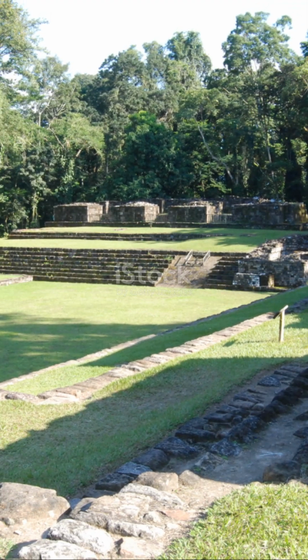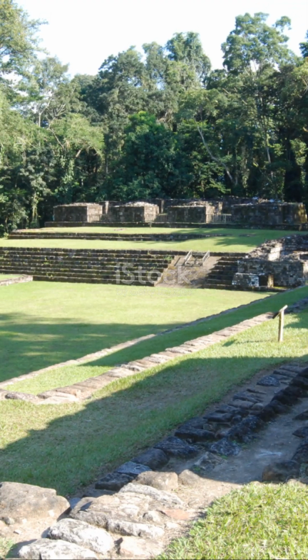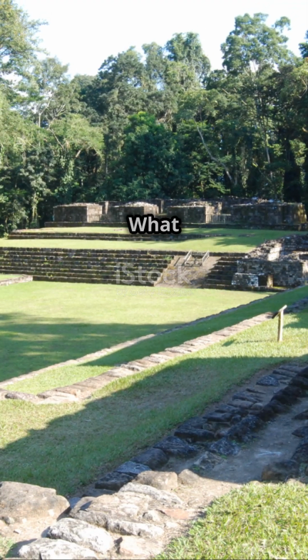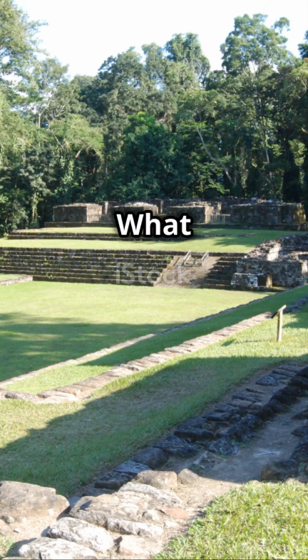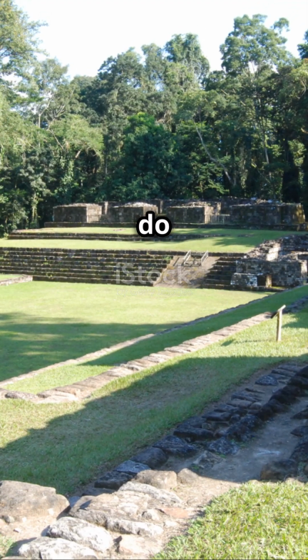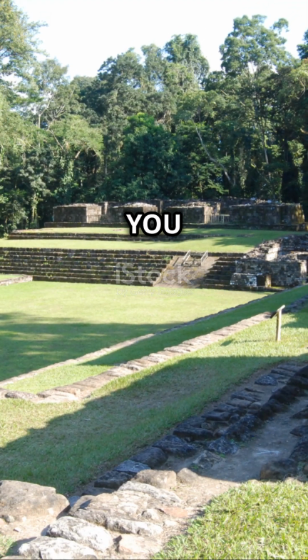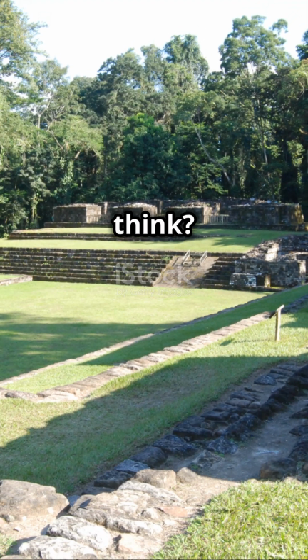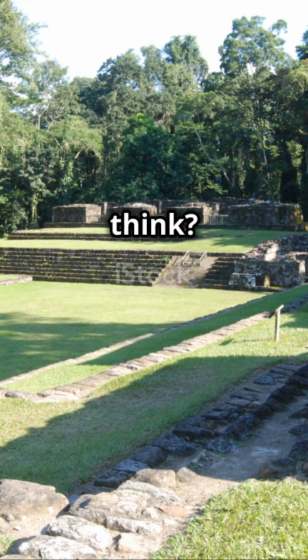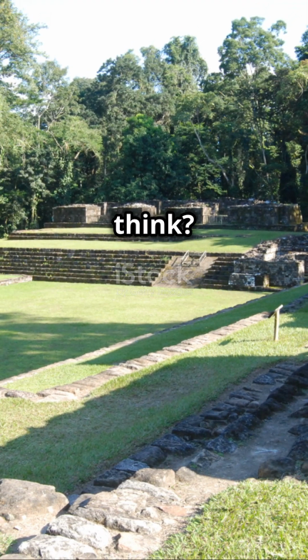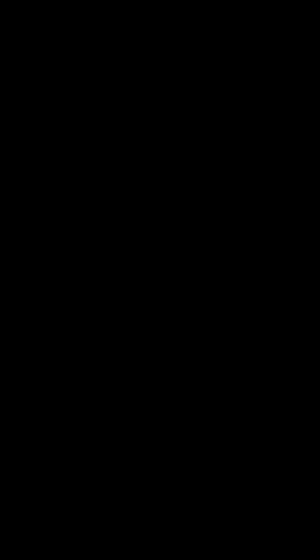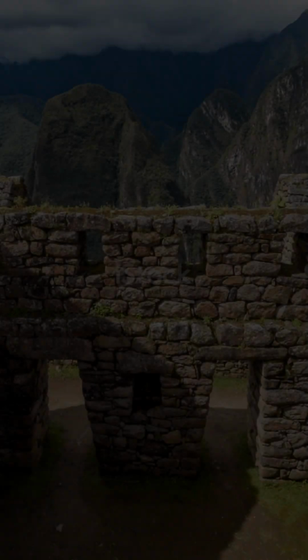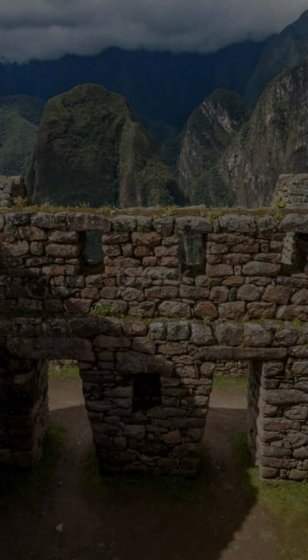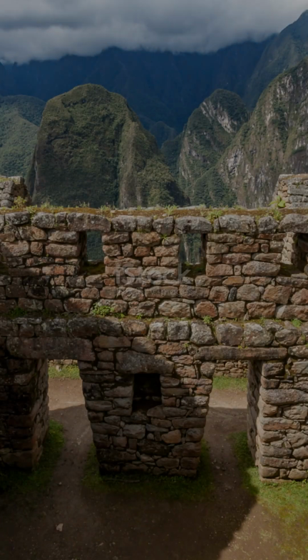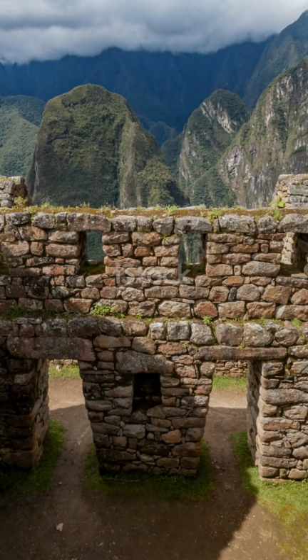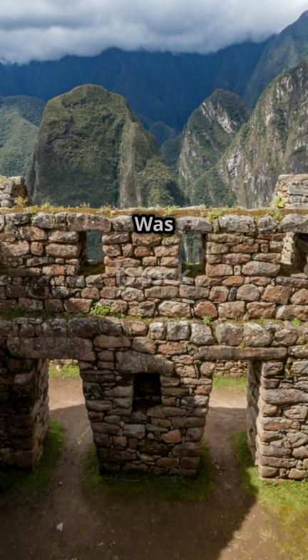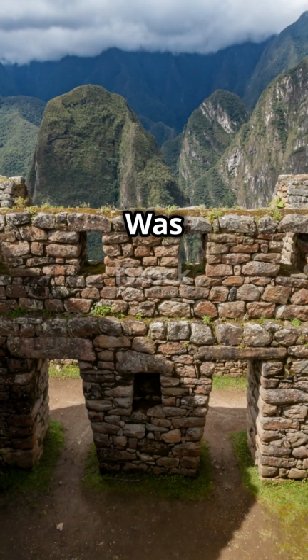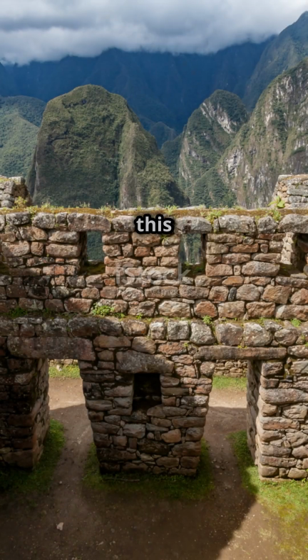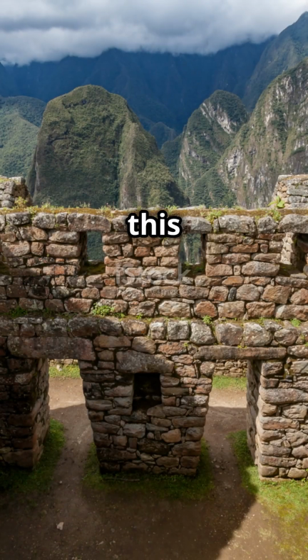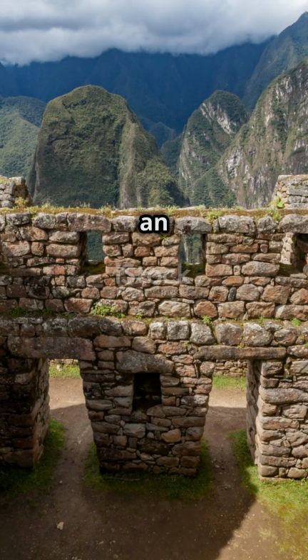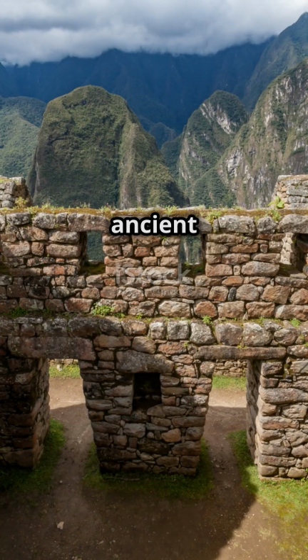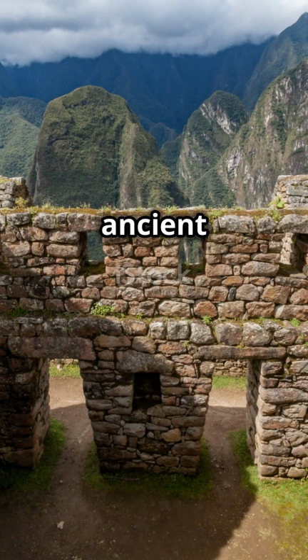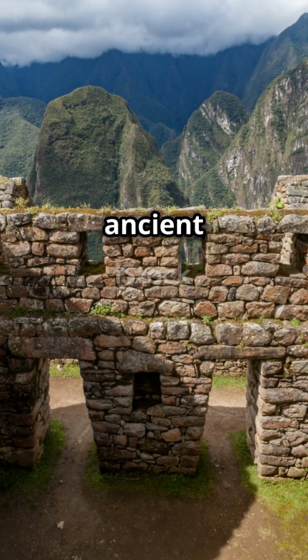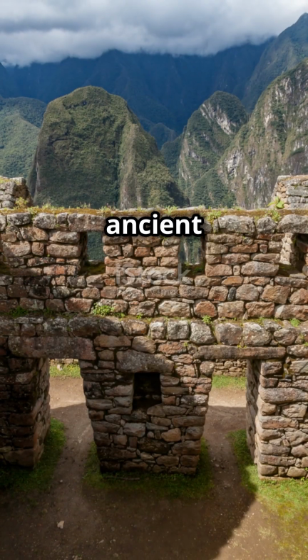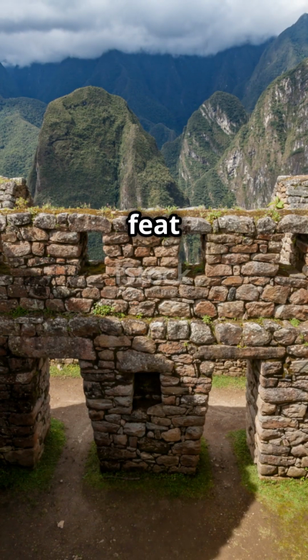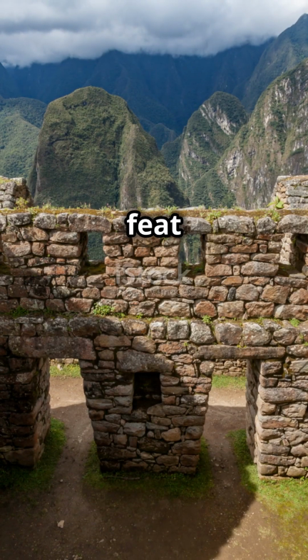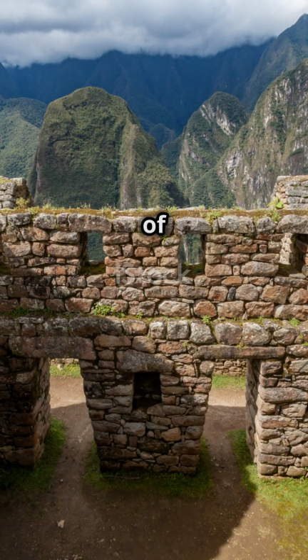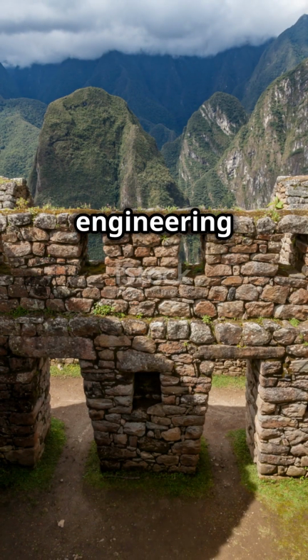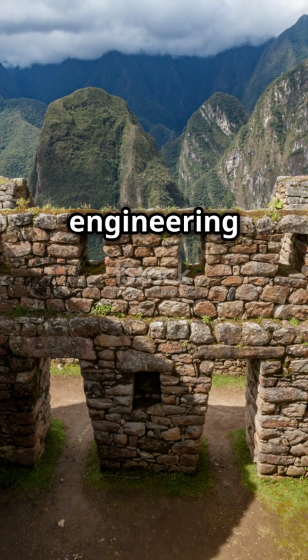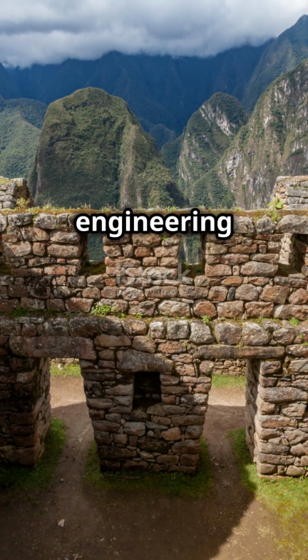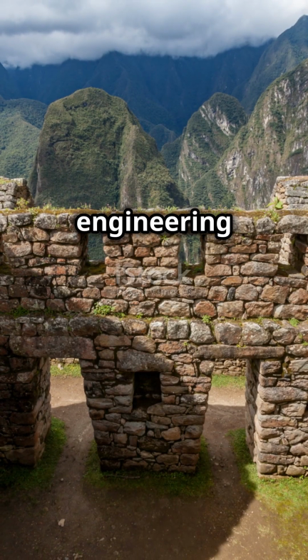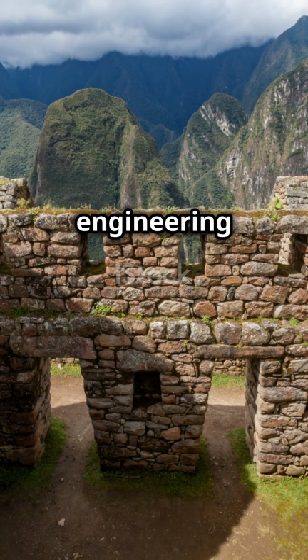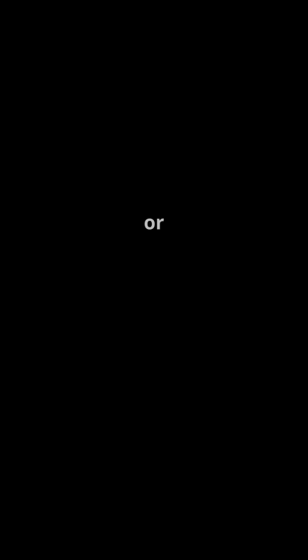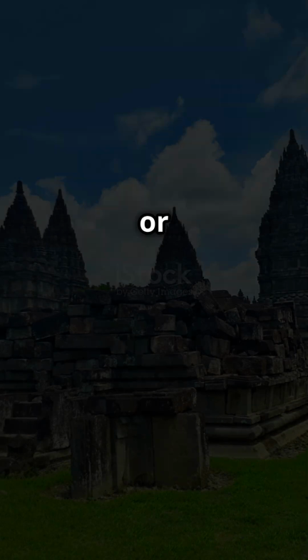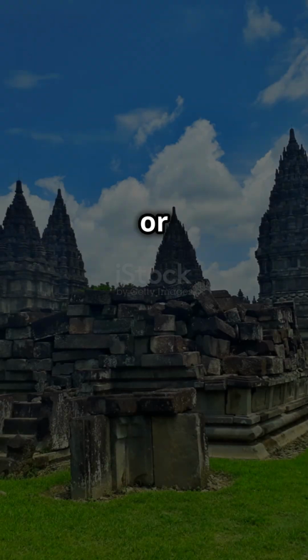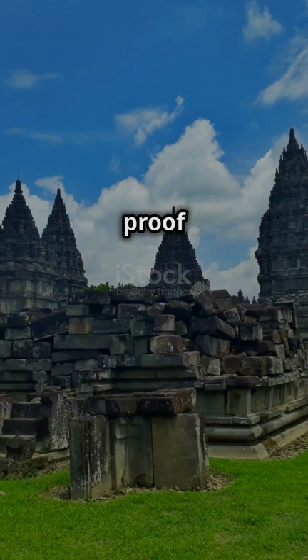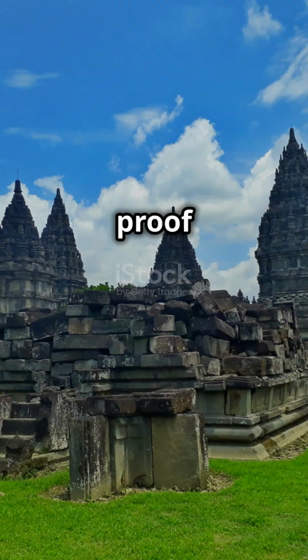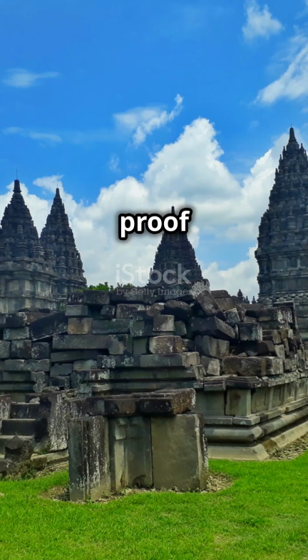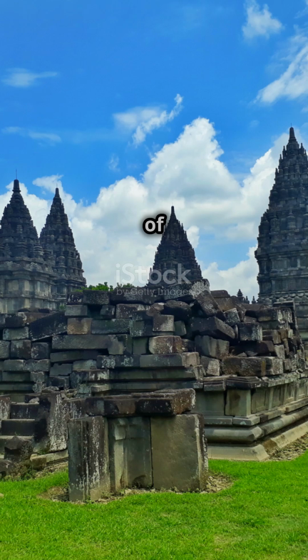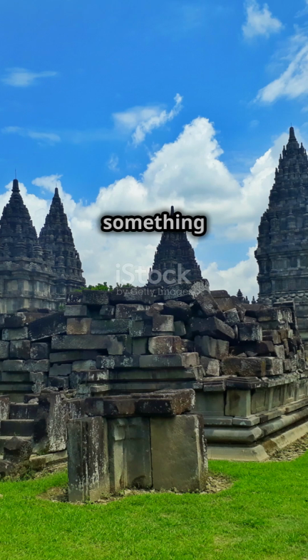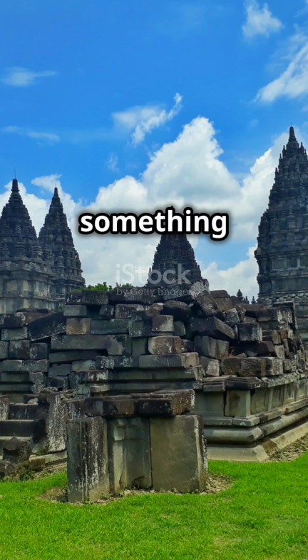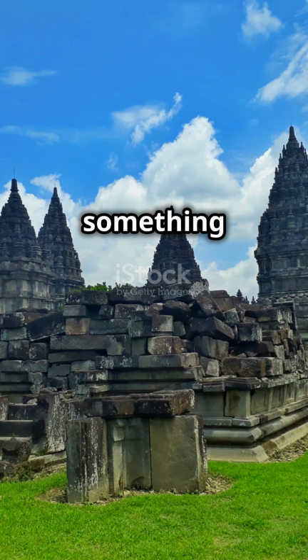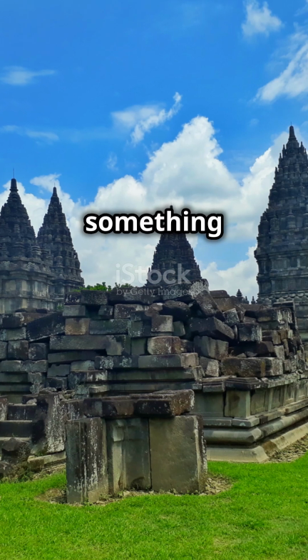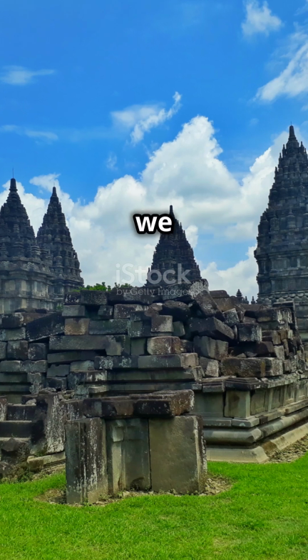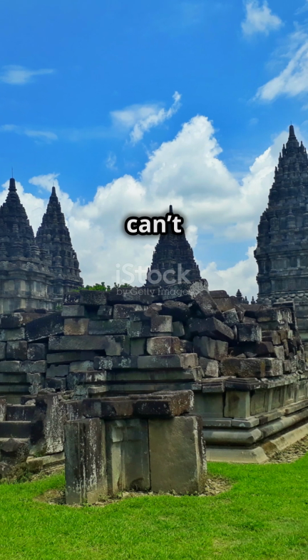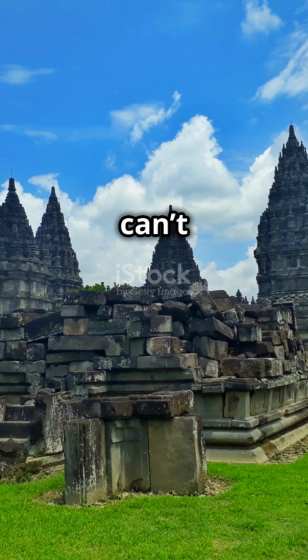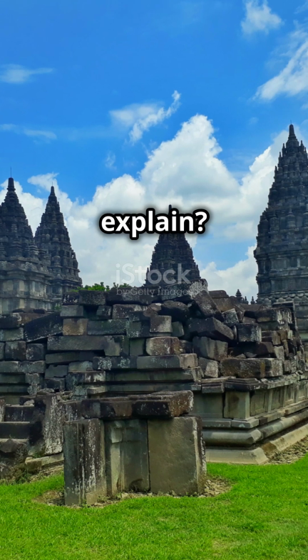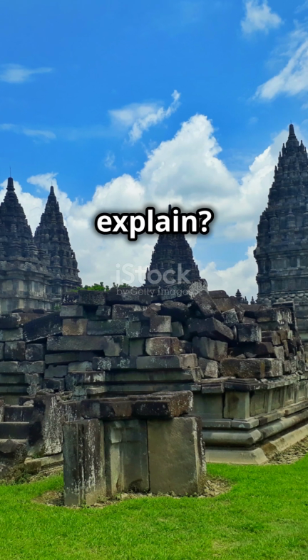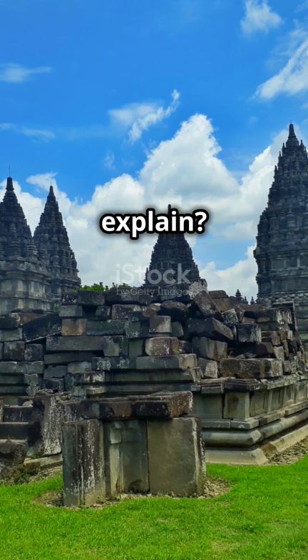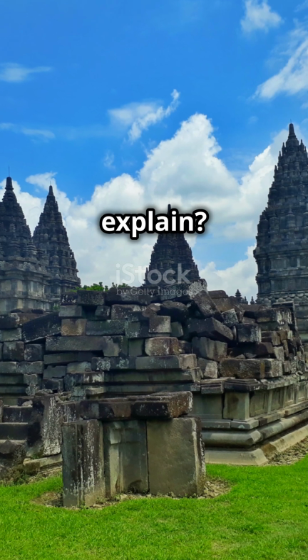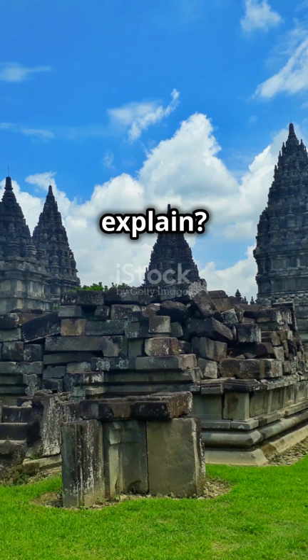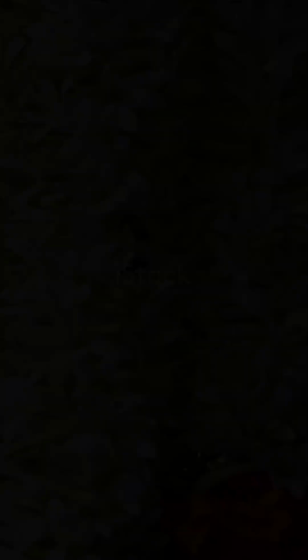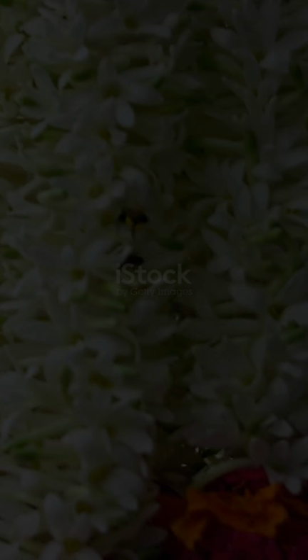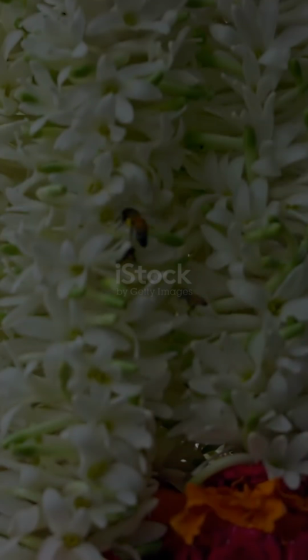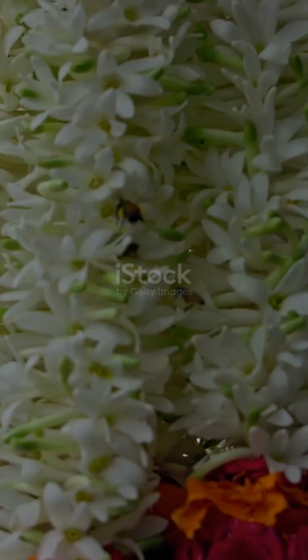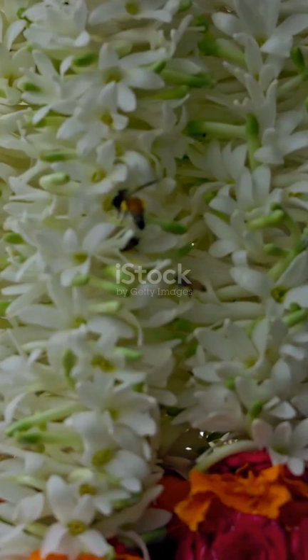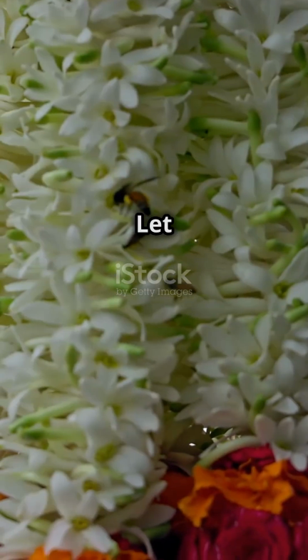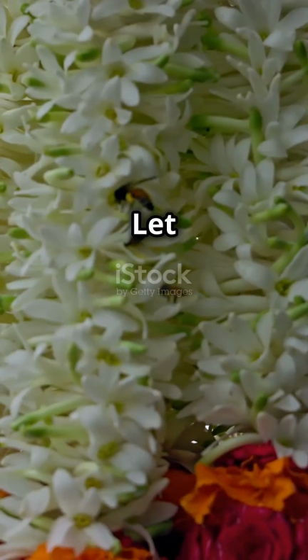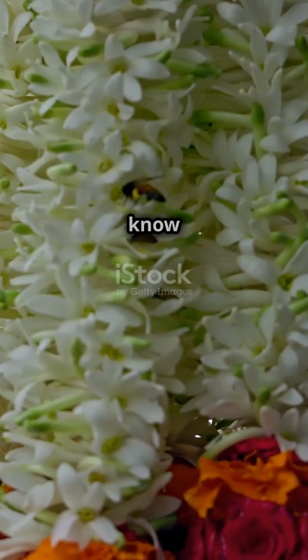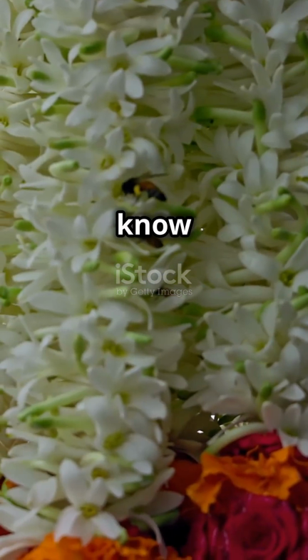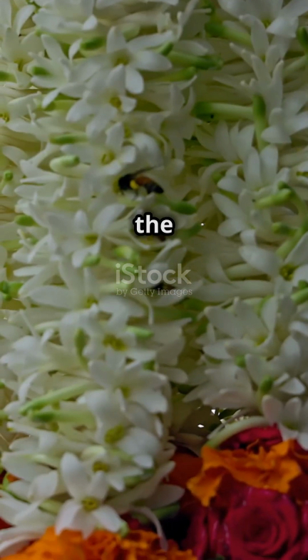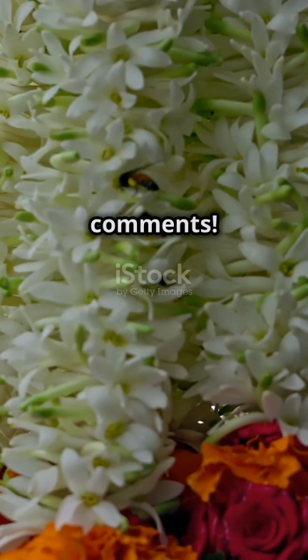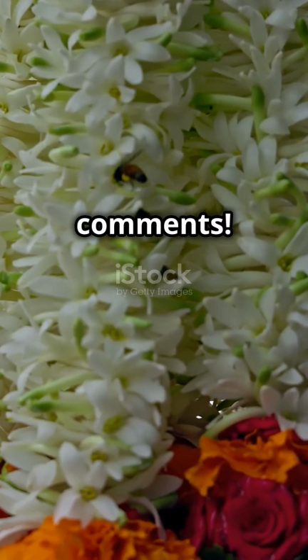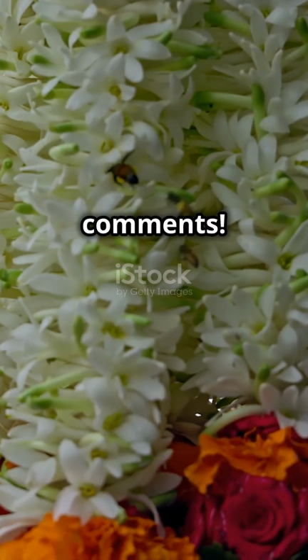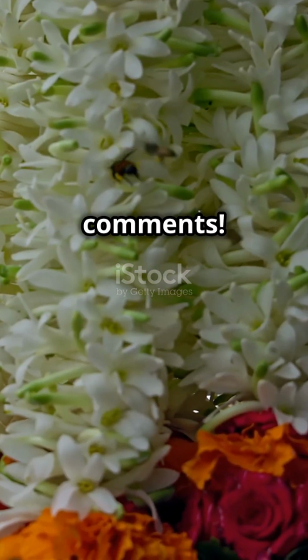What do you think? Was this an ancient feat of engineering, or proof of something we can't explain? Let me know in the comments.